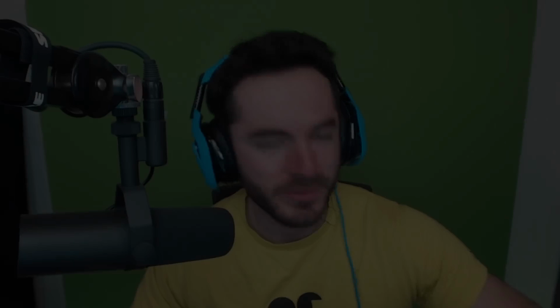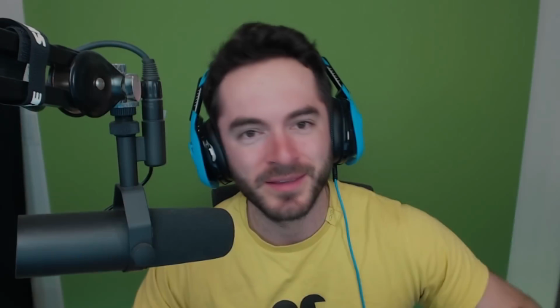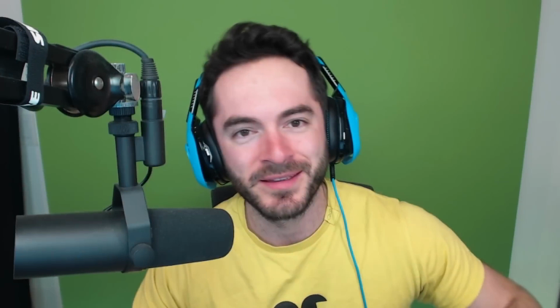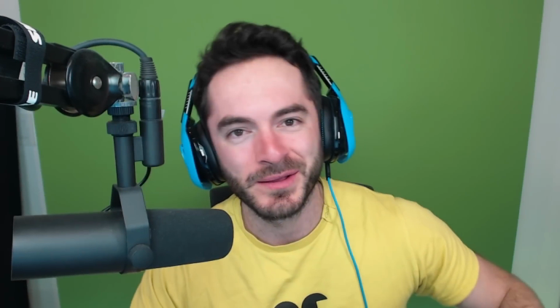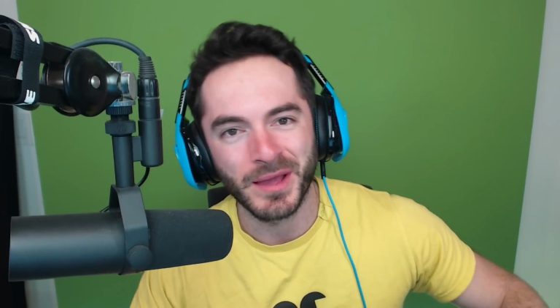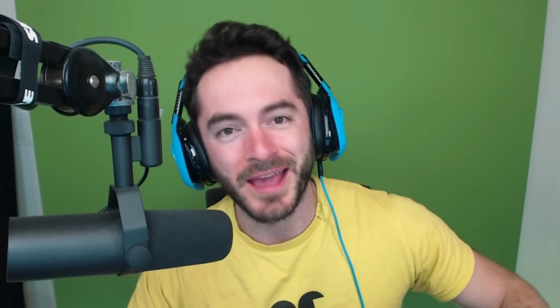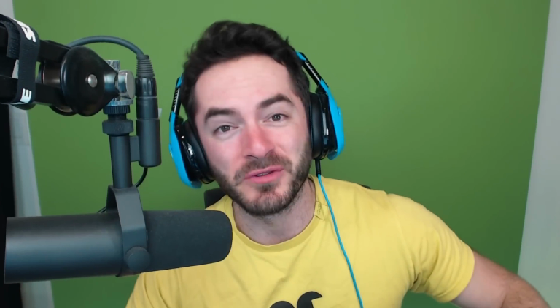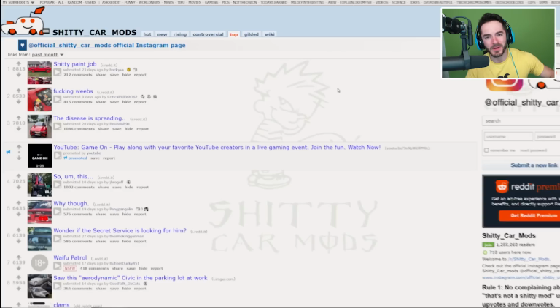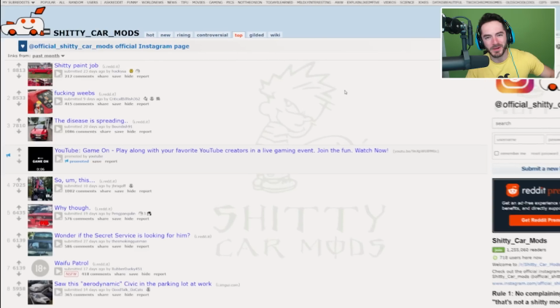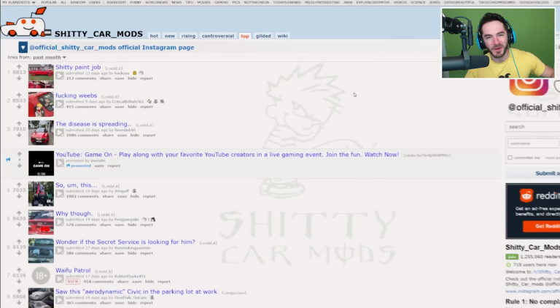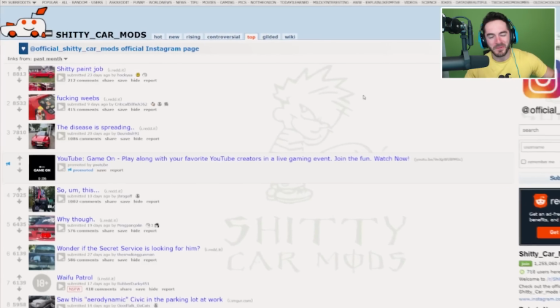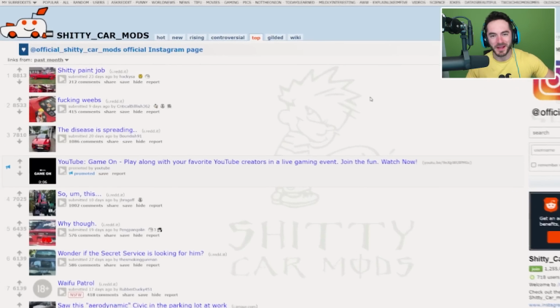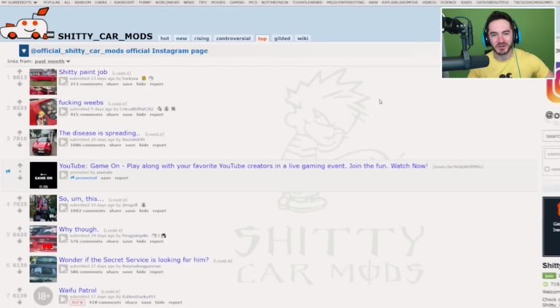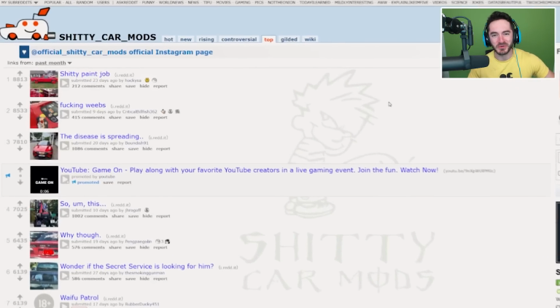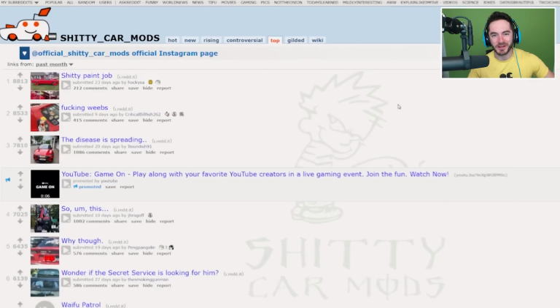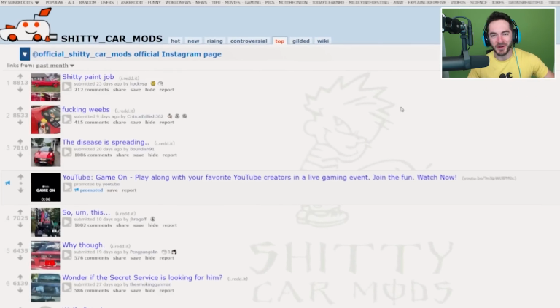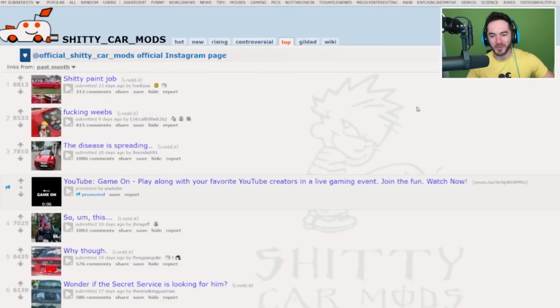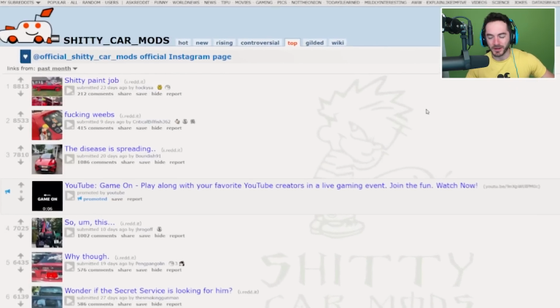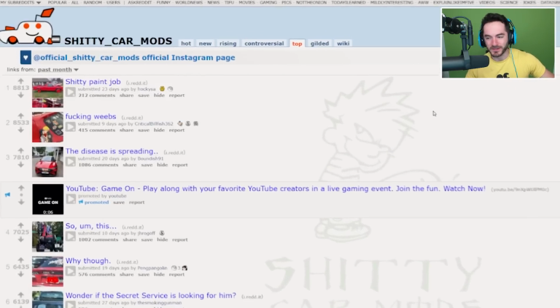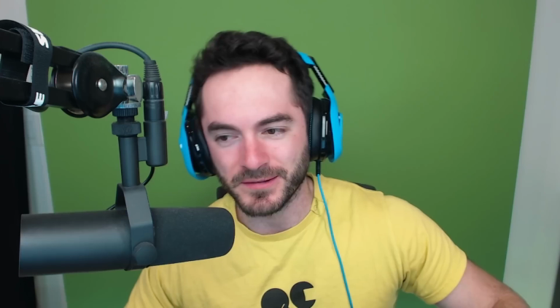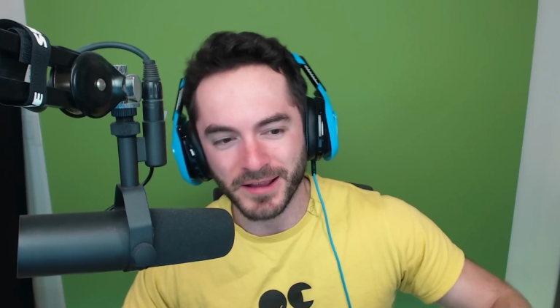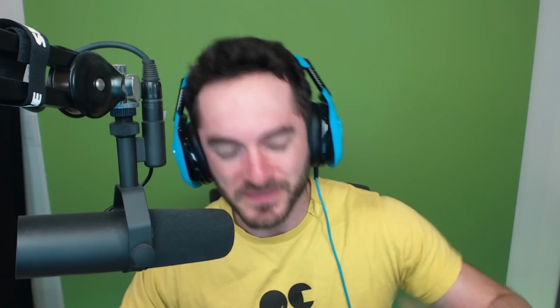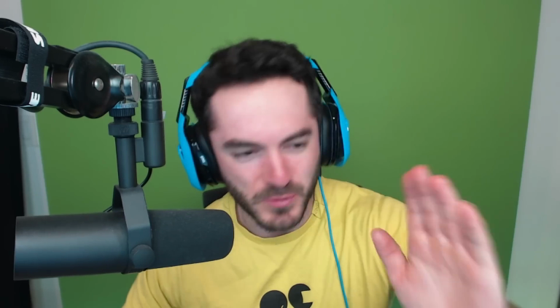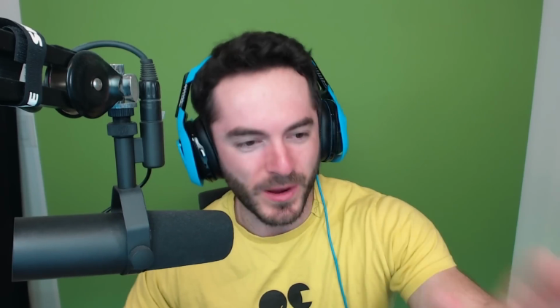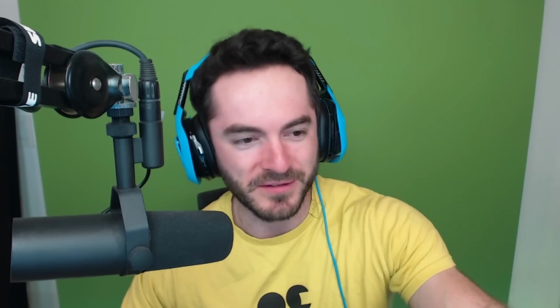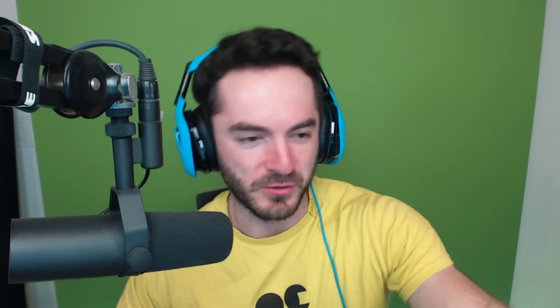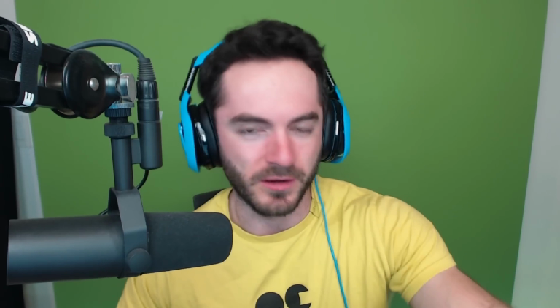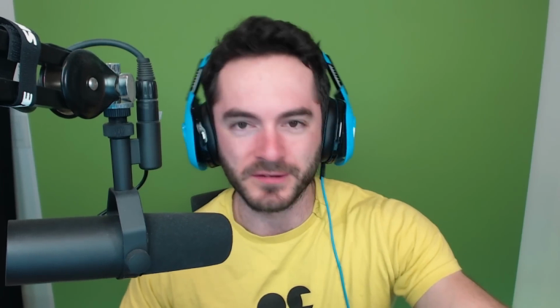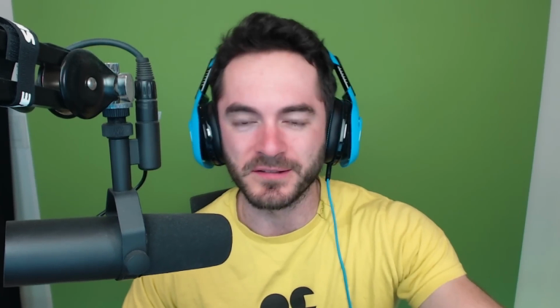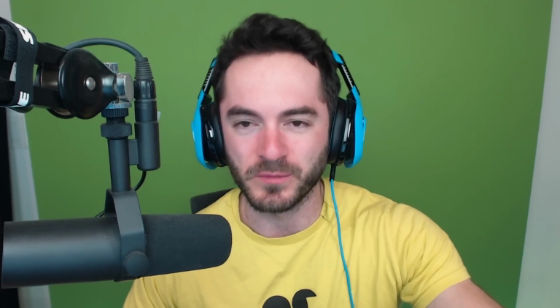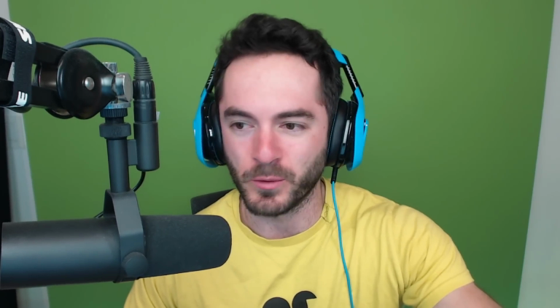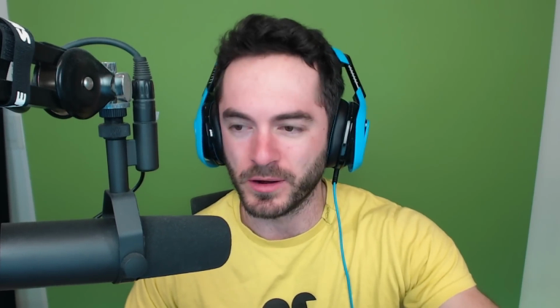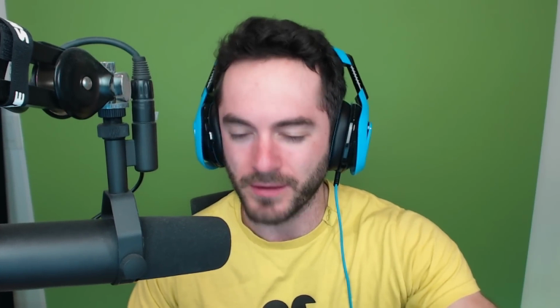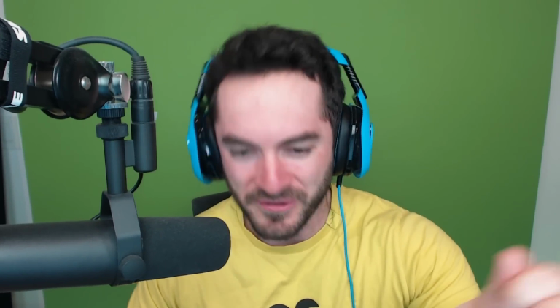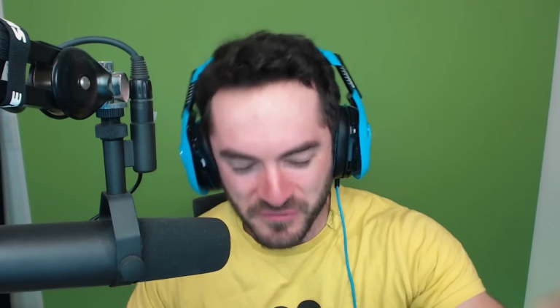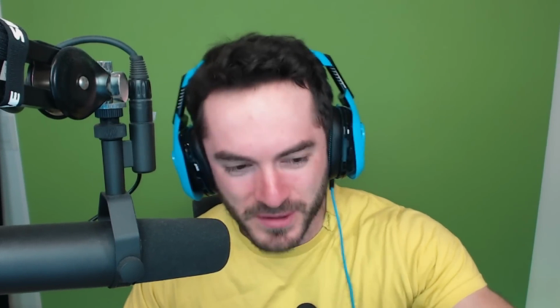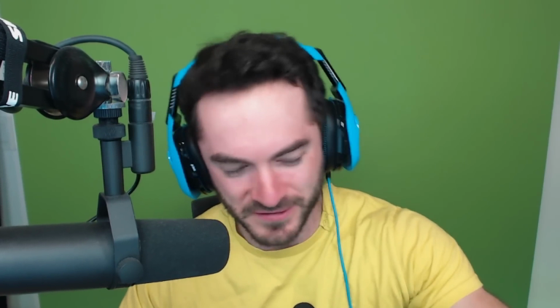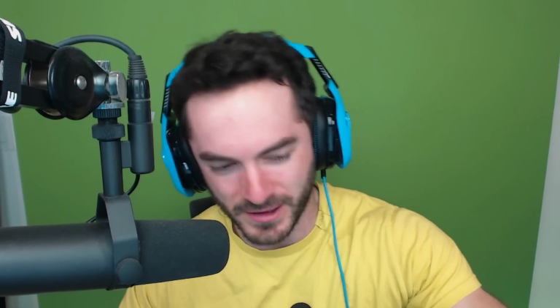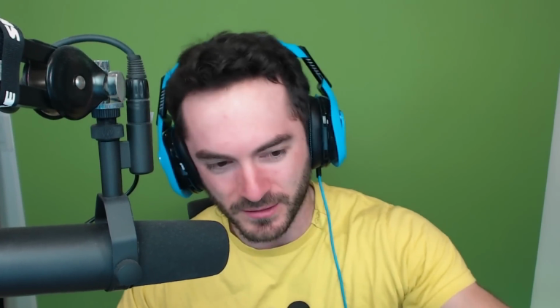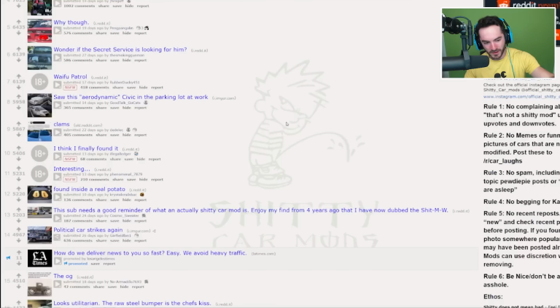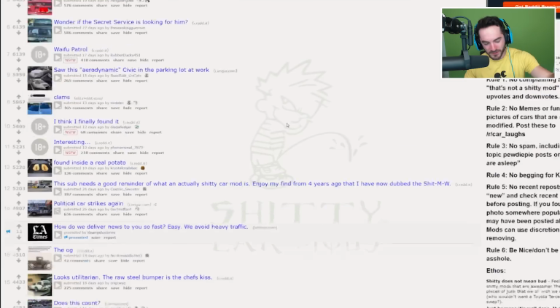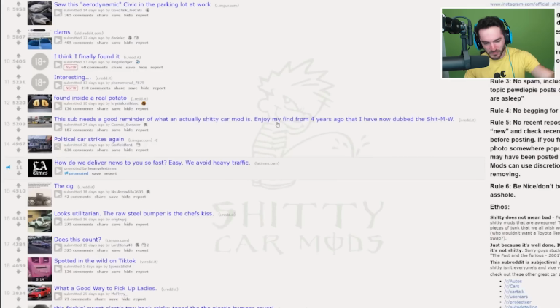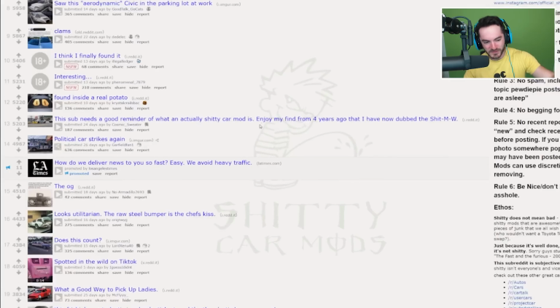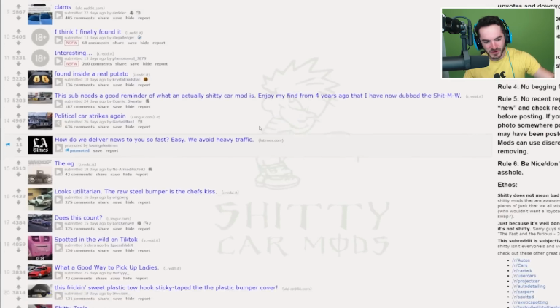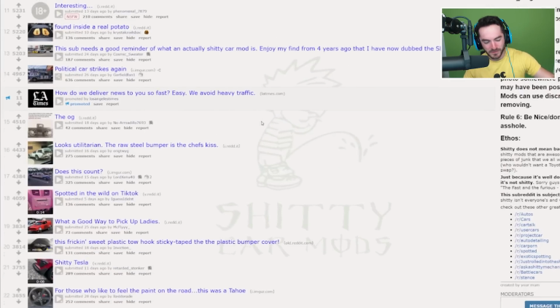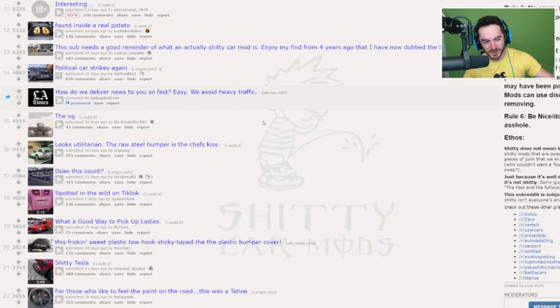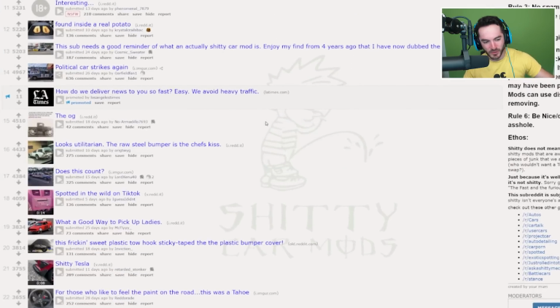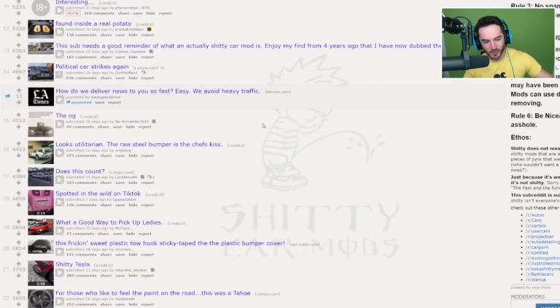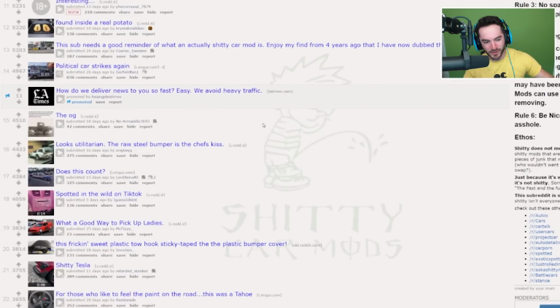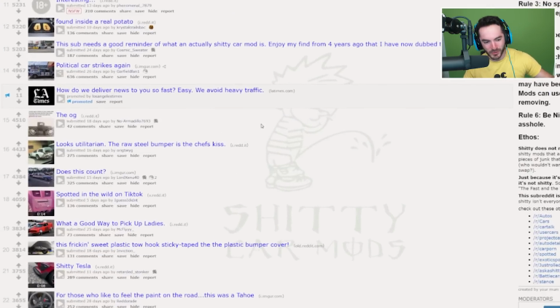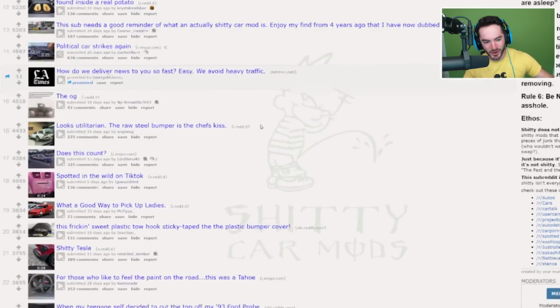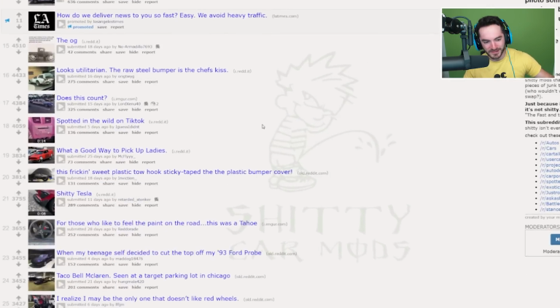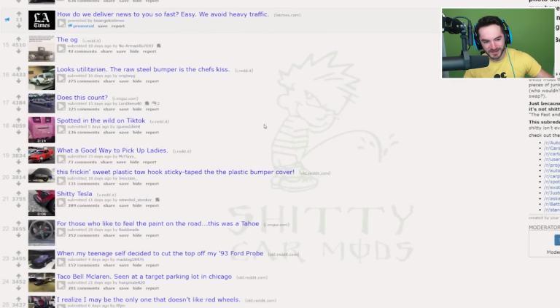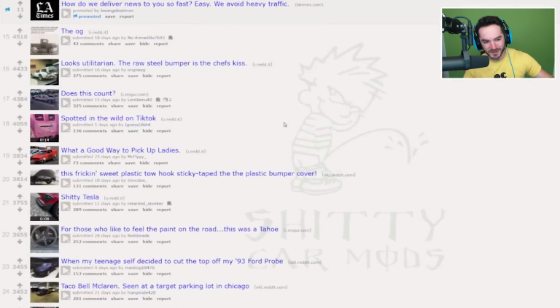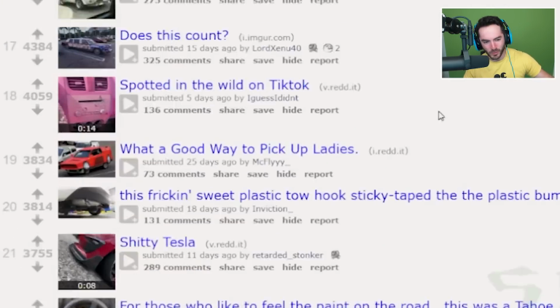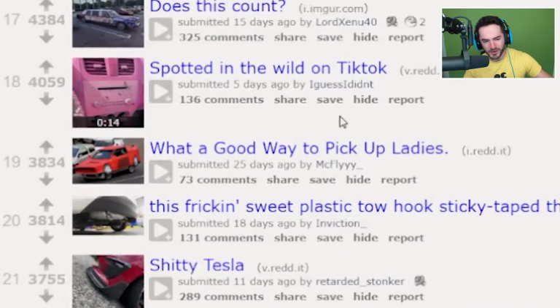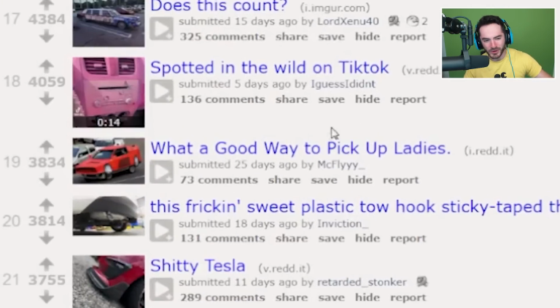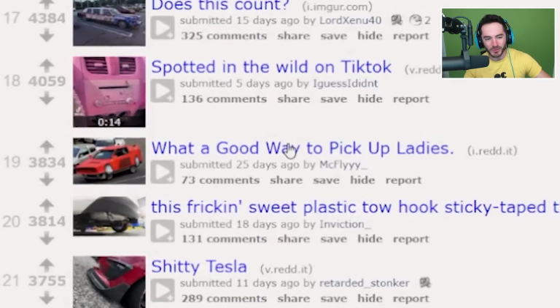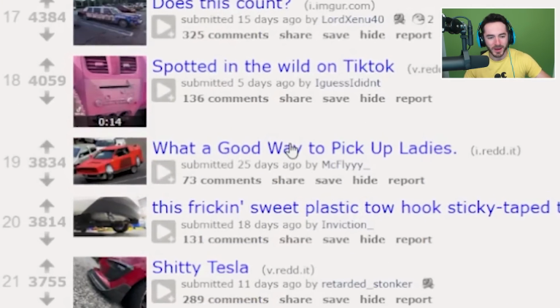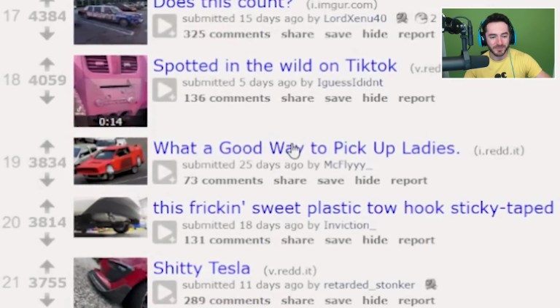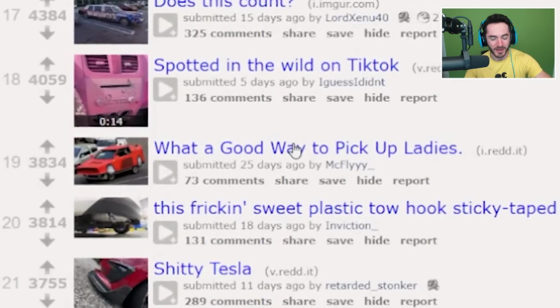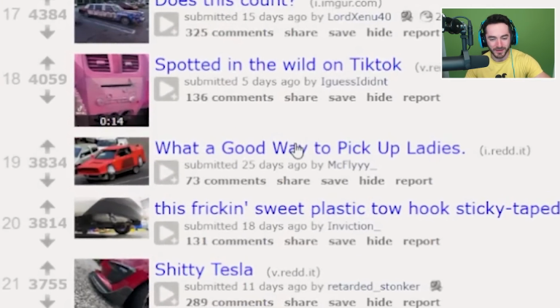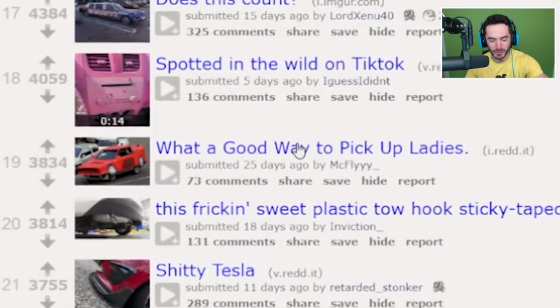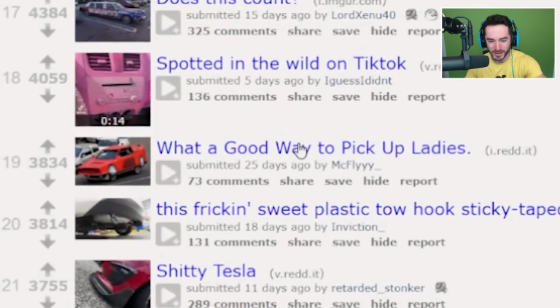Hey everybody, welcome back to Shorty Car Mods. It's been way too long since we were here, I've missed it. So let's jump into it with number 19 — what a good way to pick up ladies.